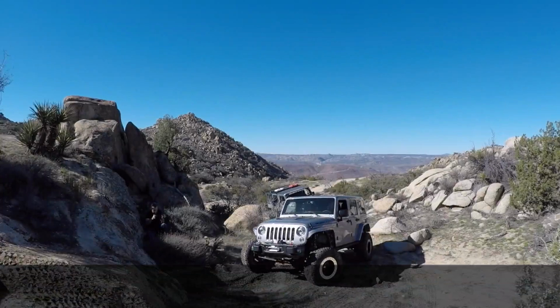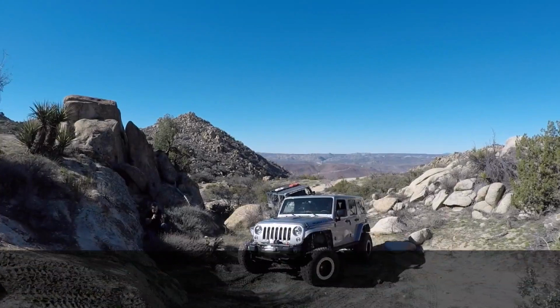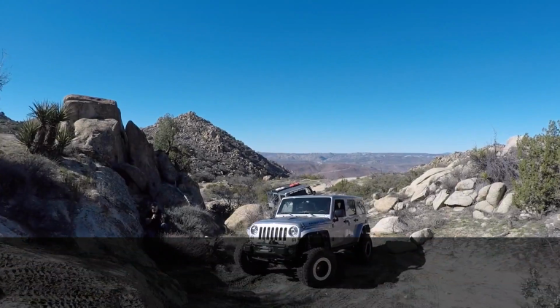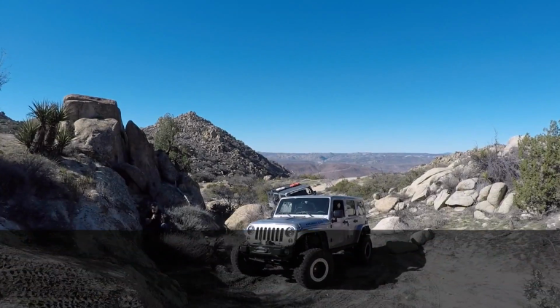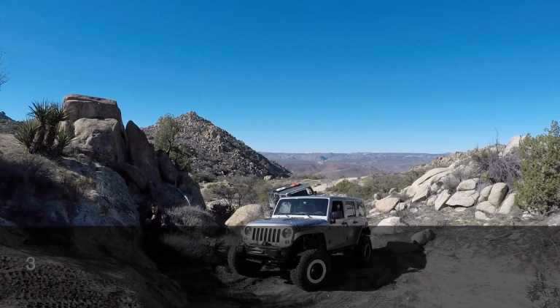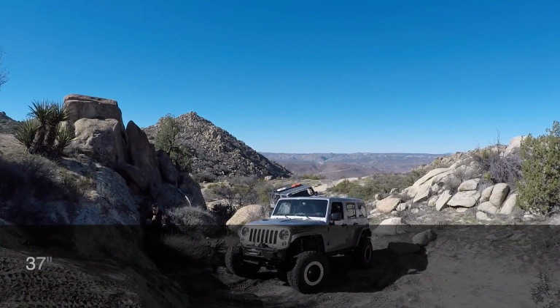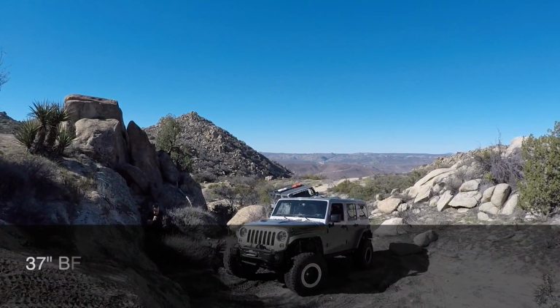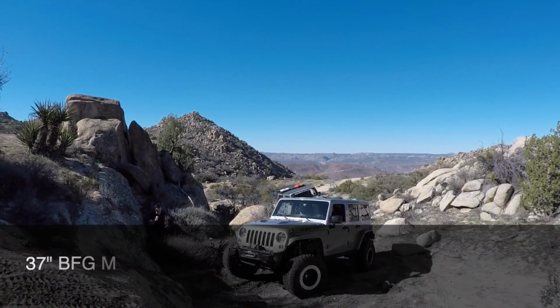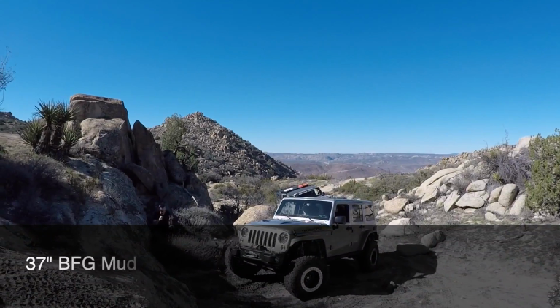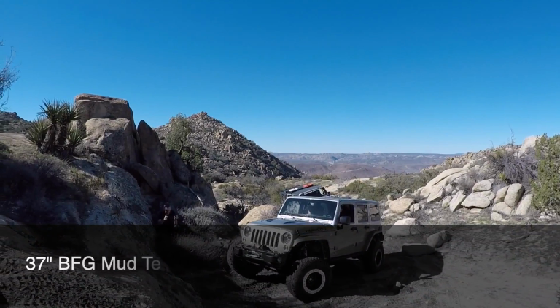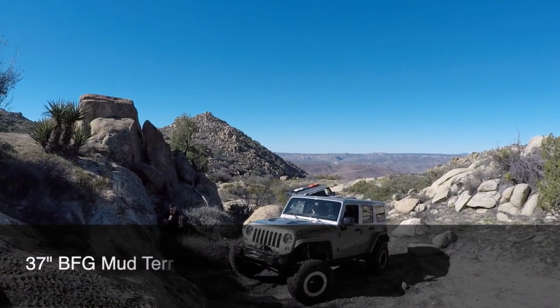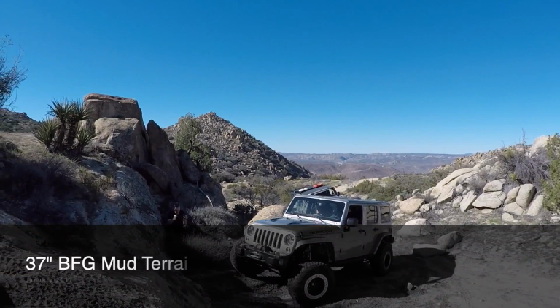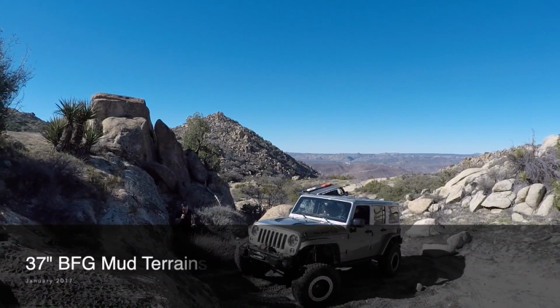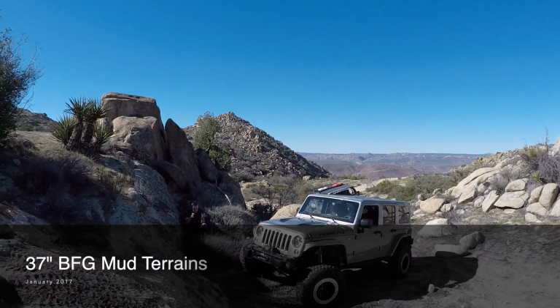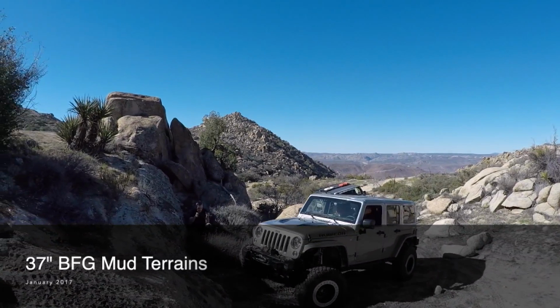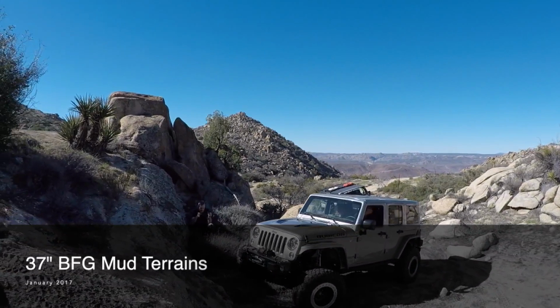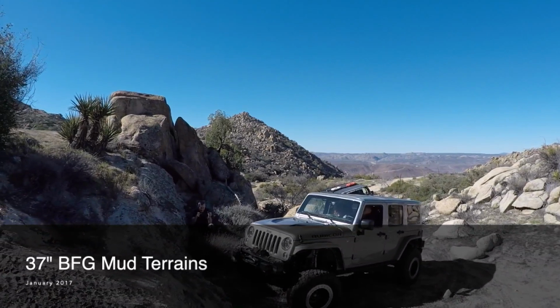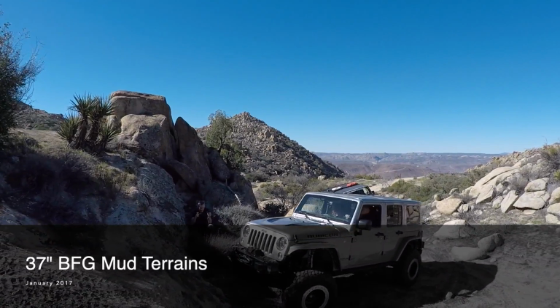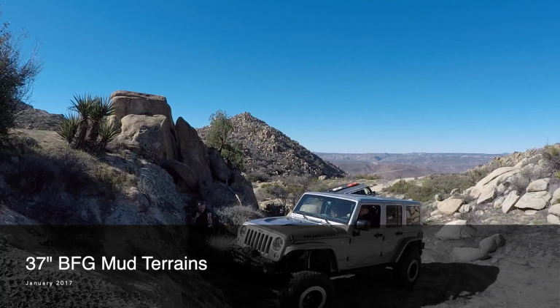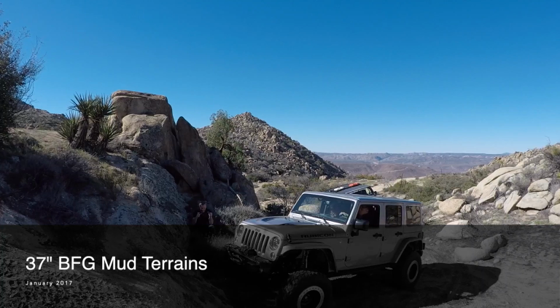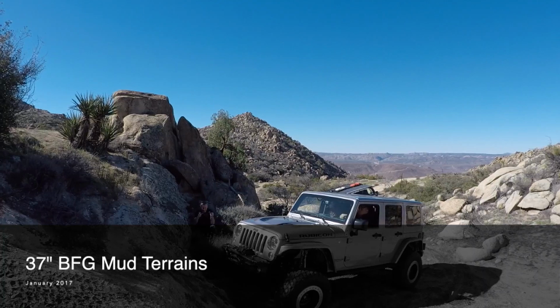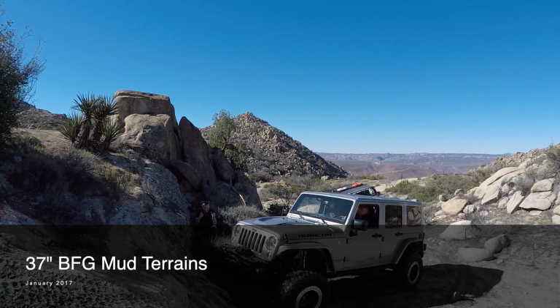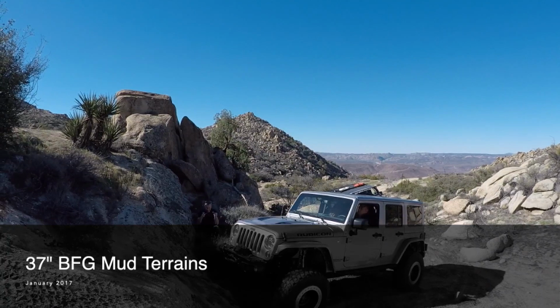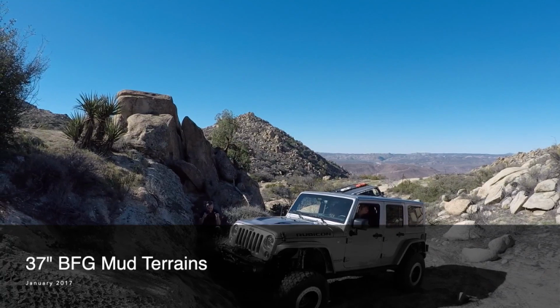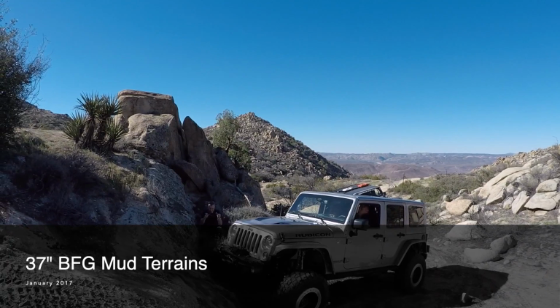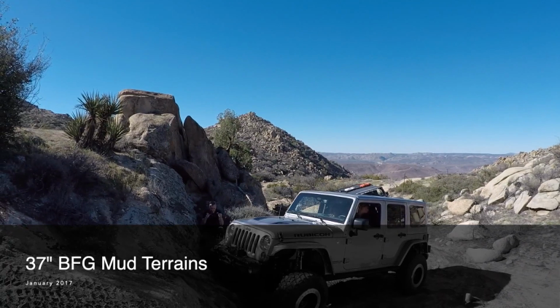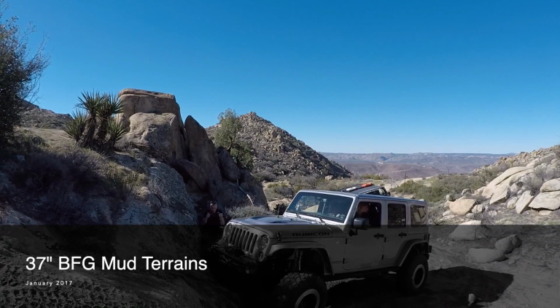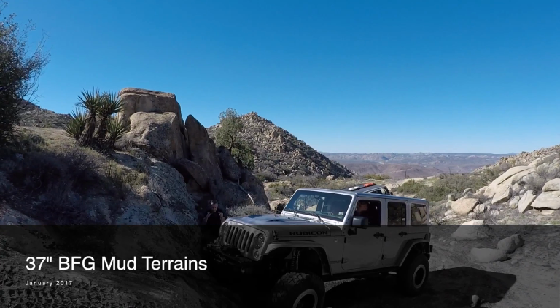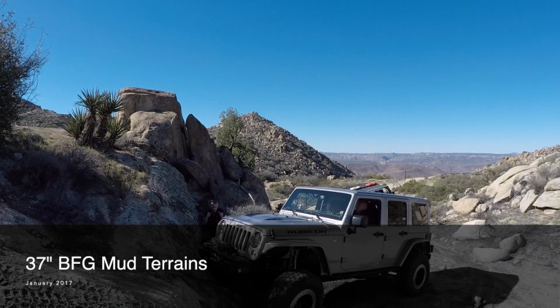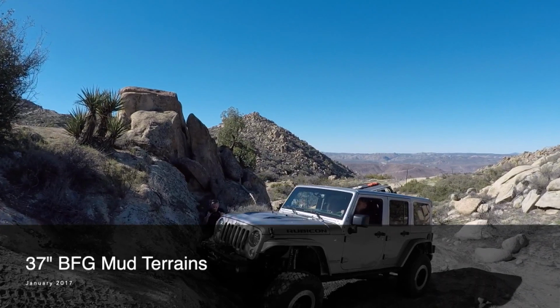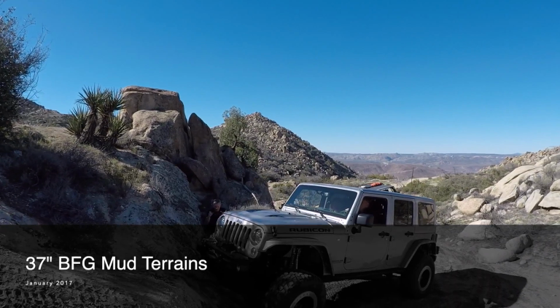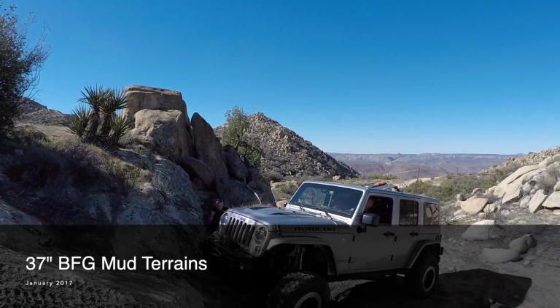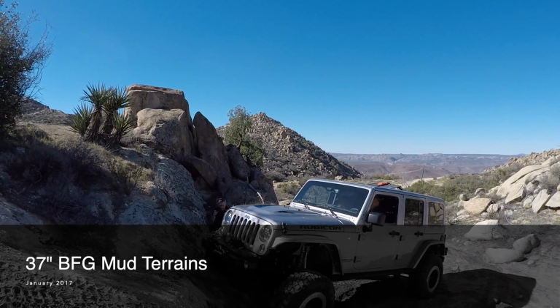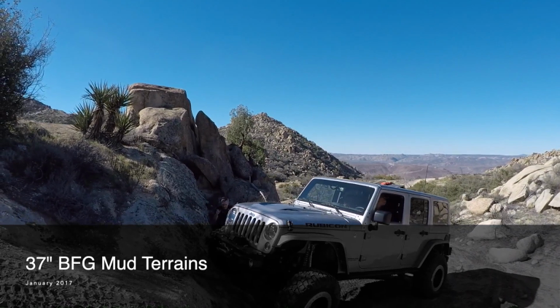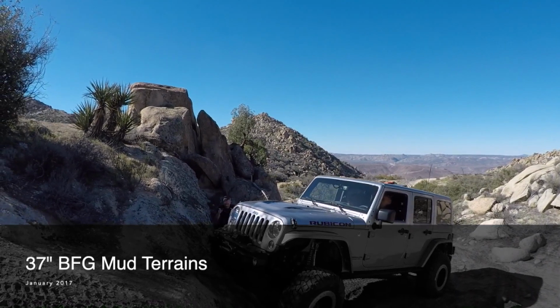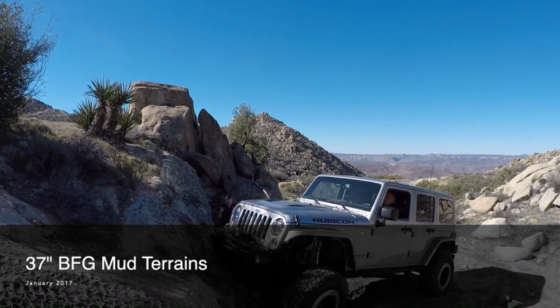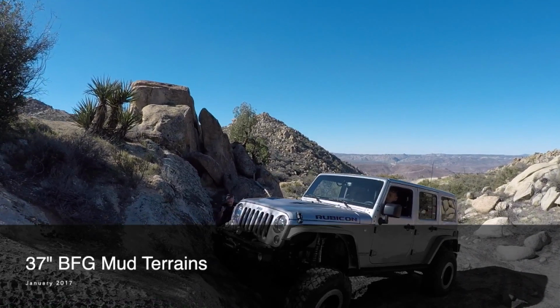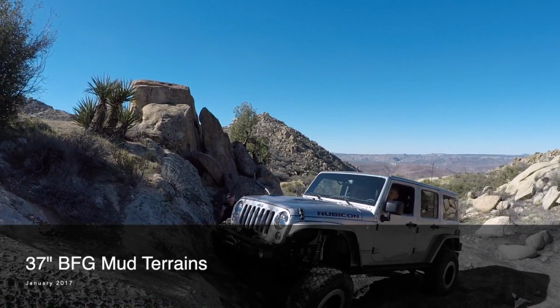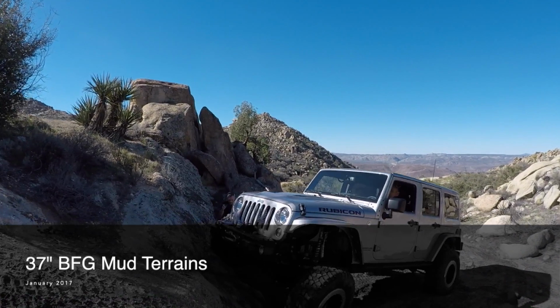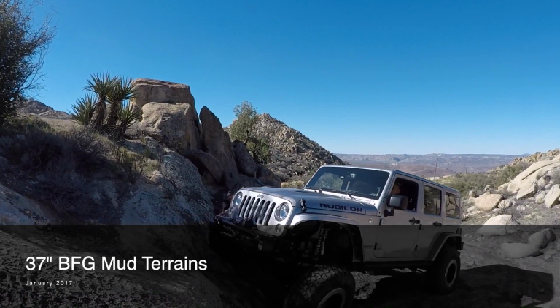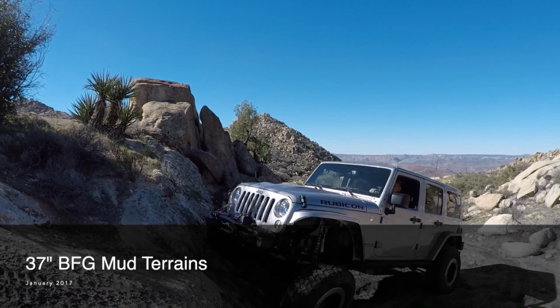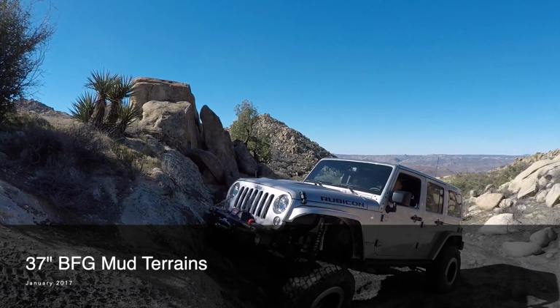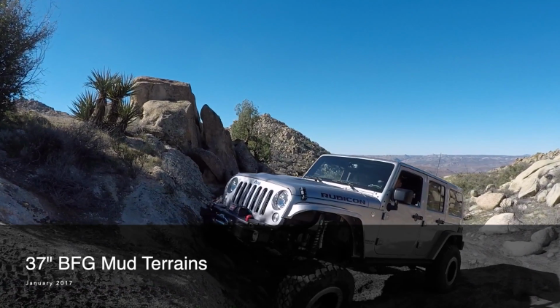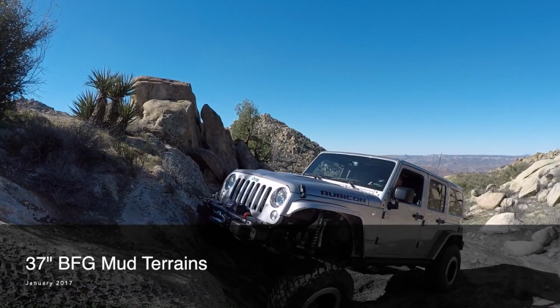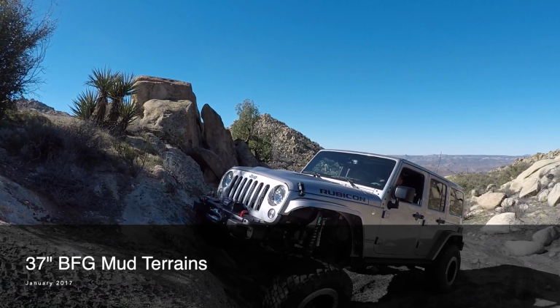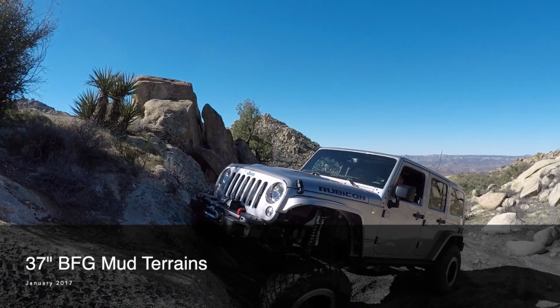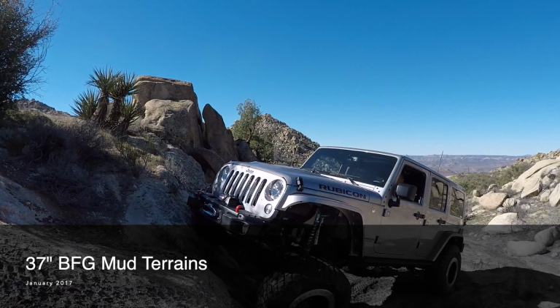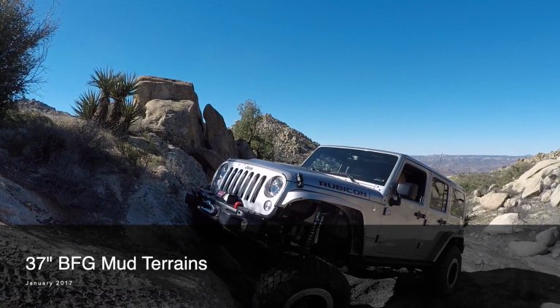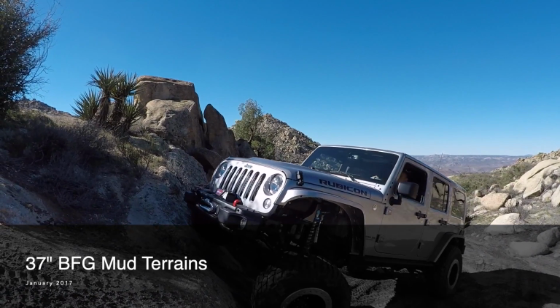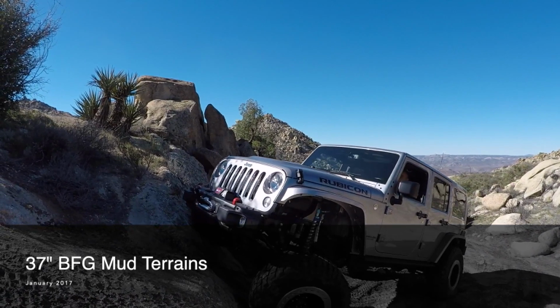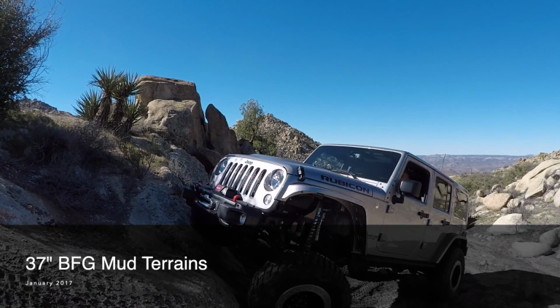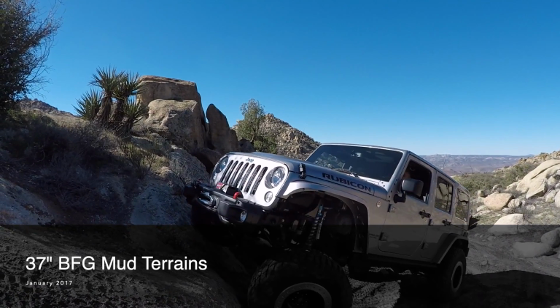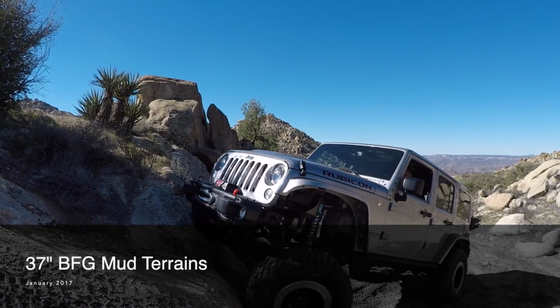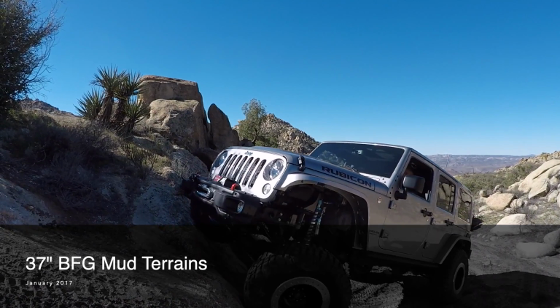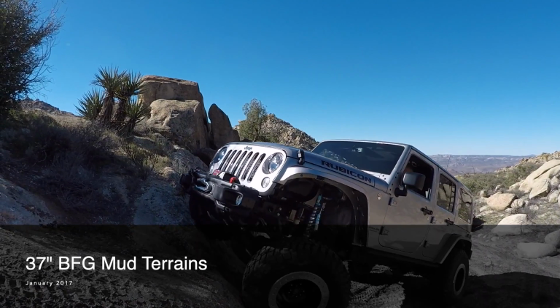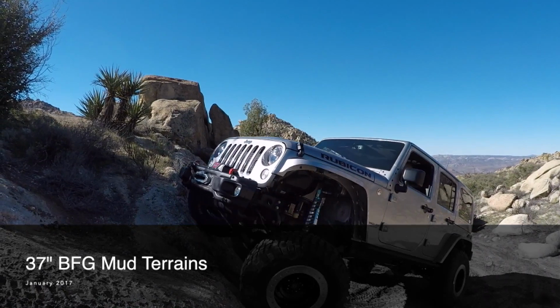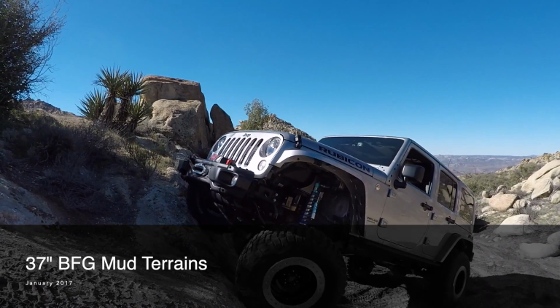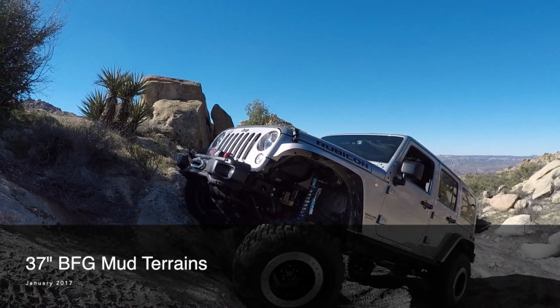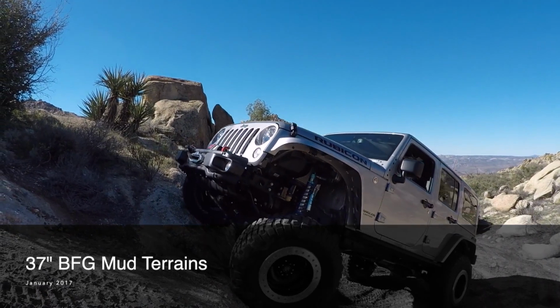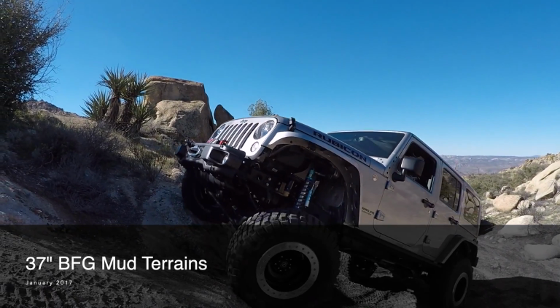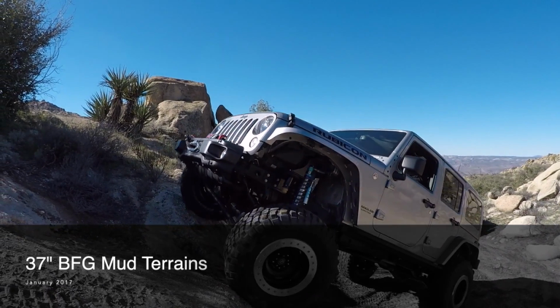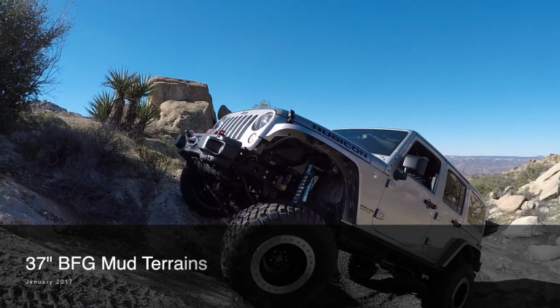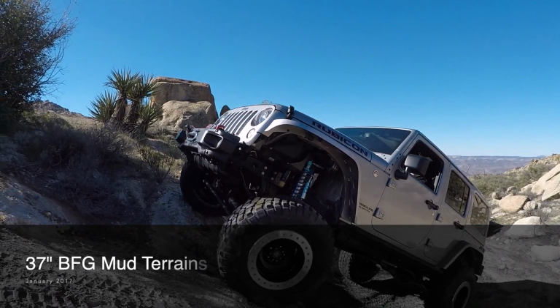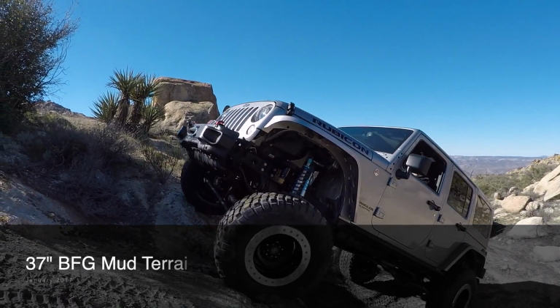And this is a clip of my buddy Joe from back in 2017 who was running 37 inch BFG mud terrains.